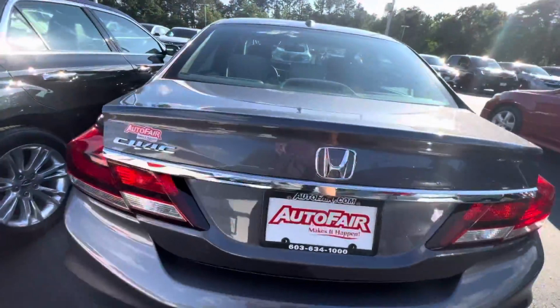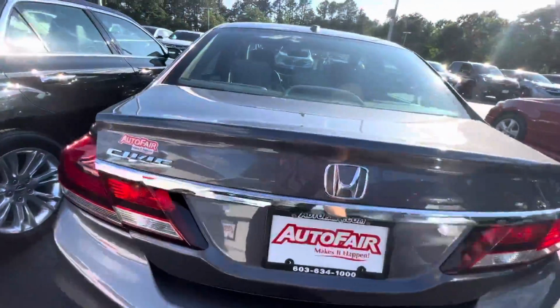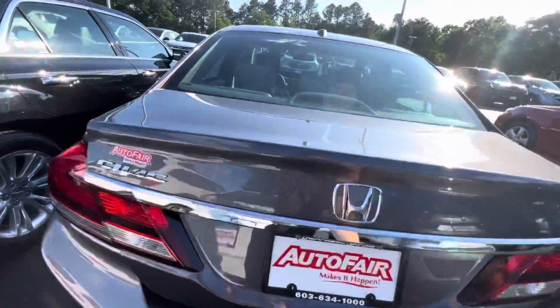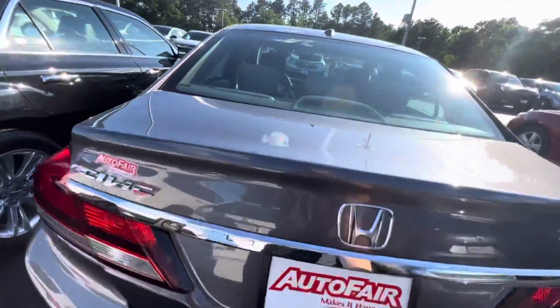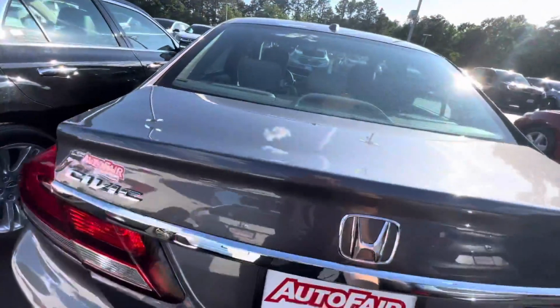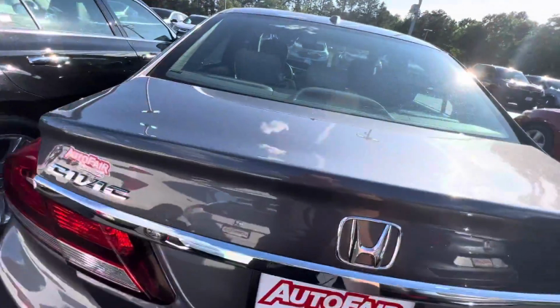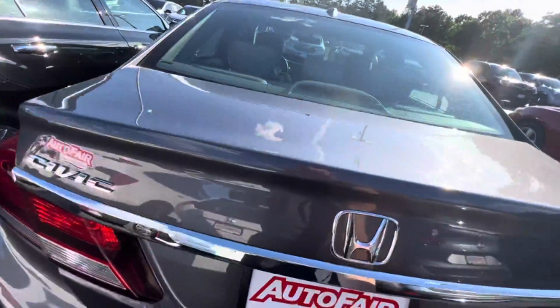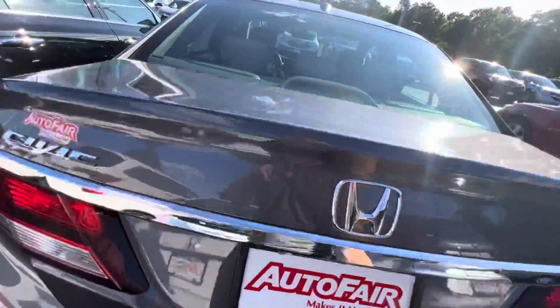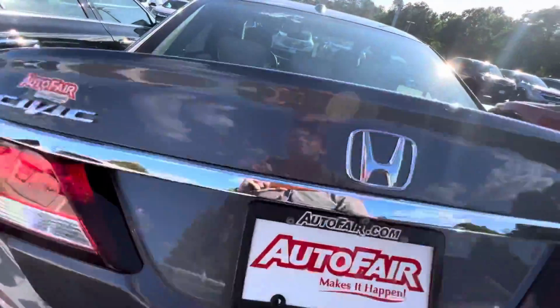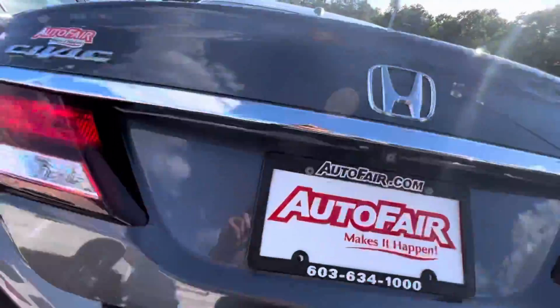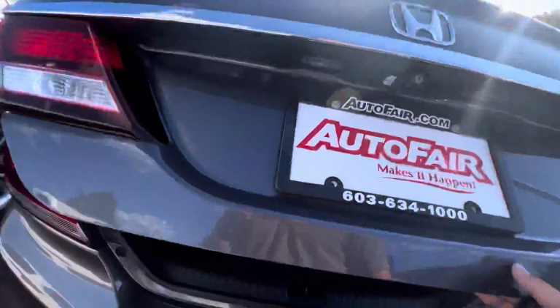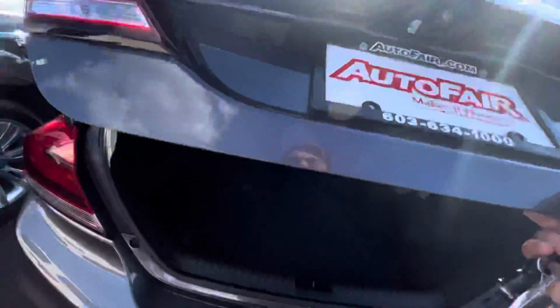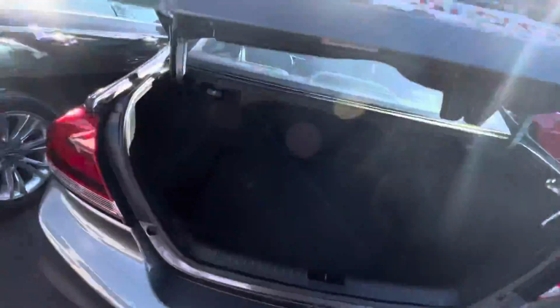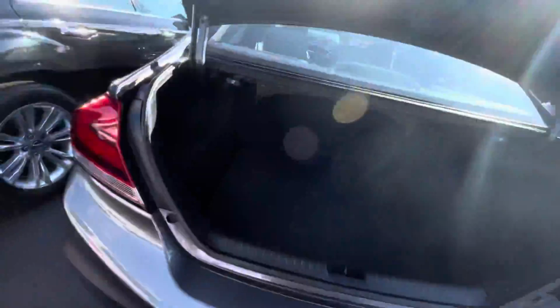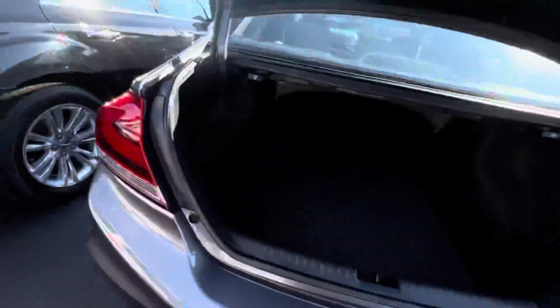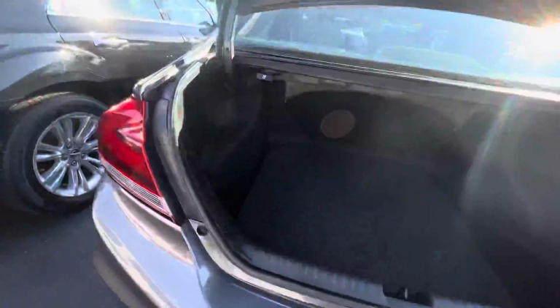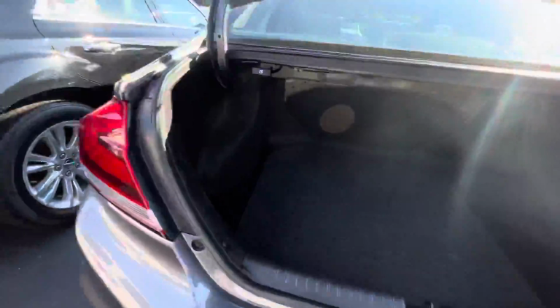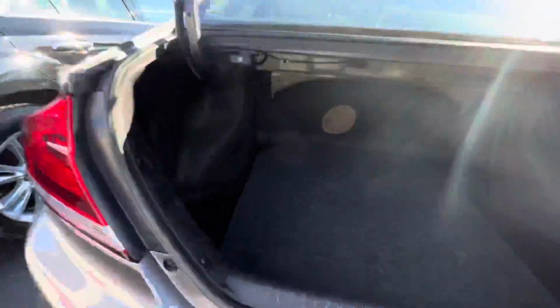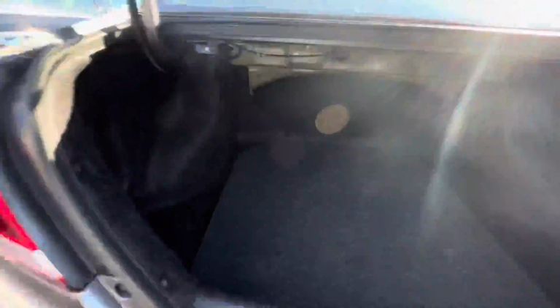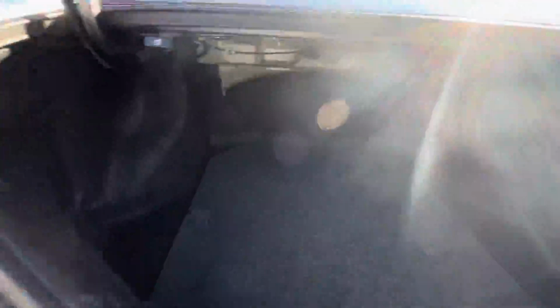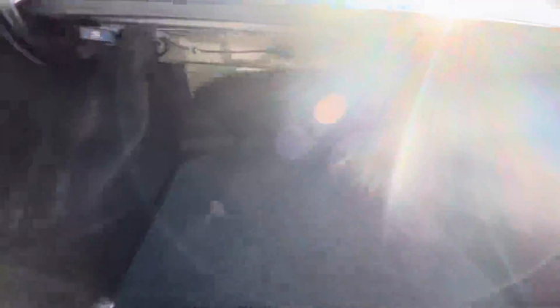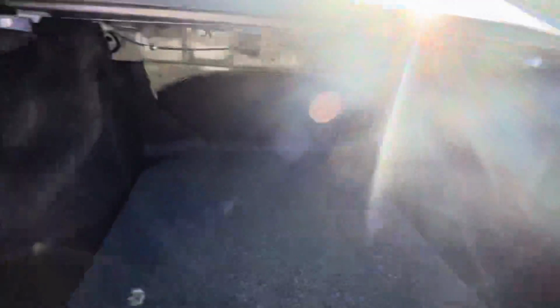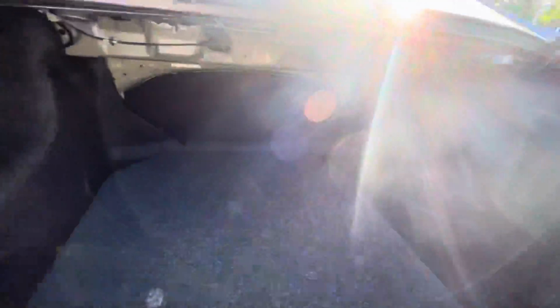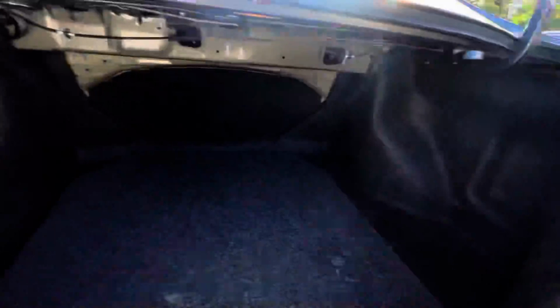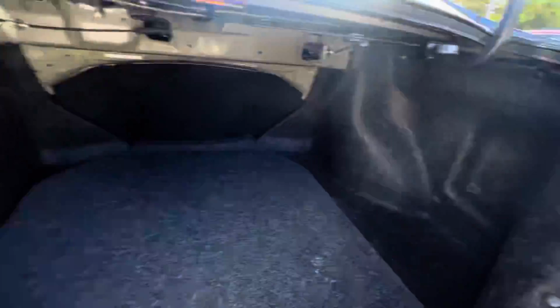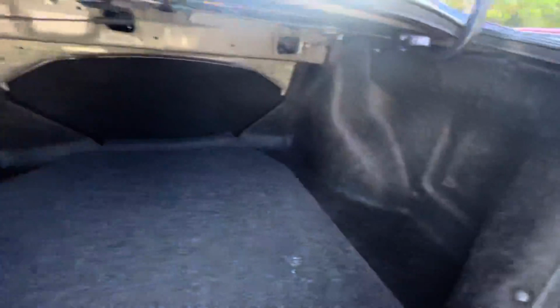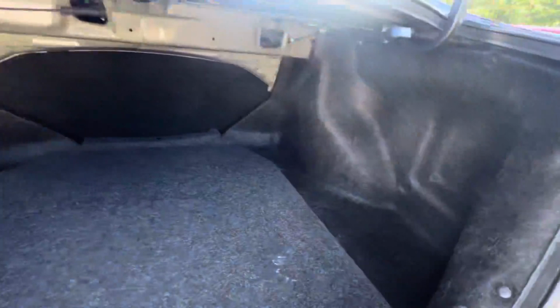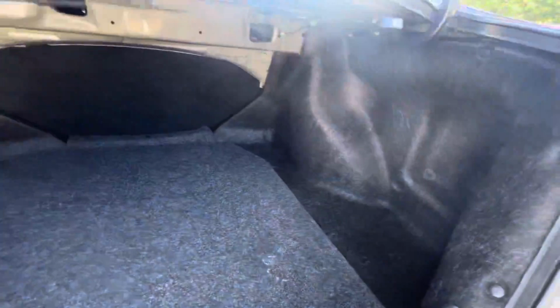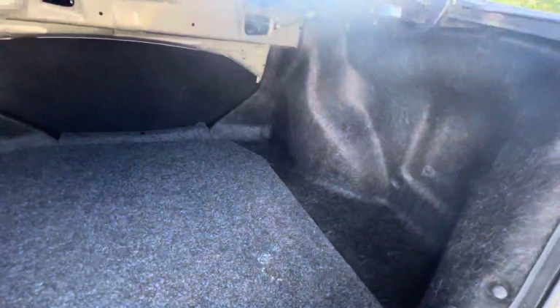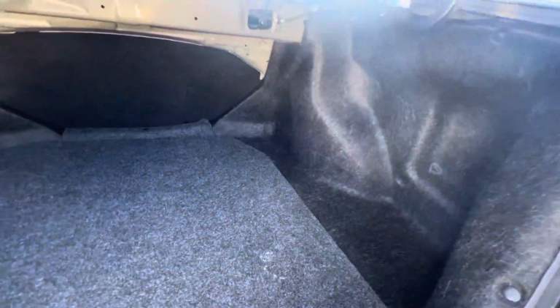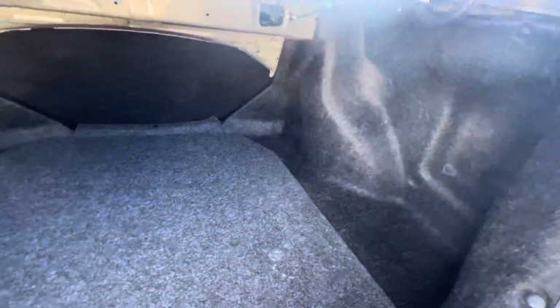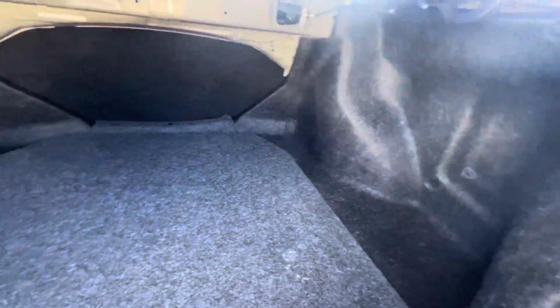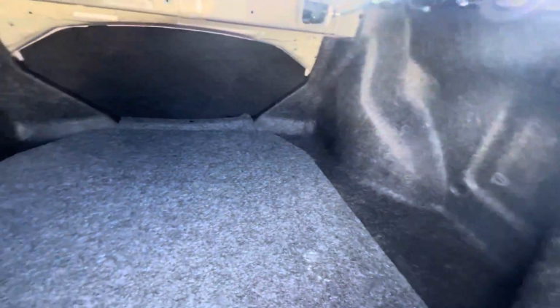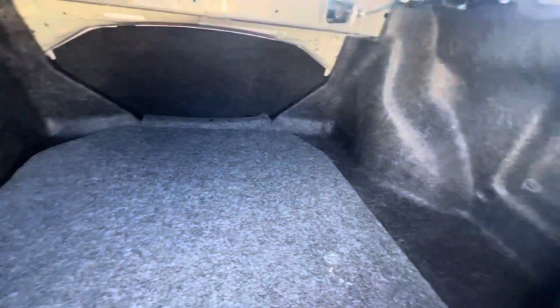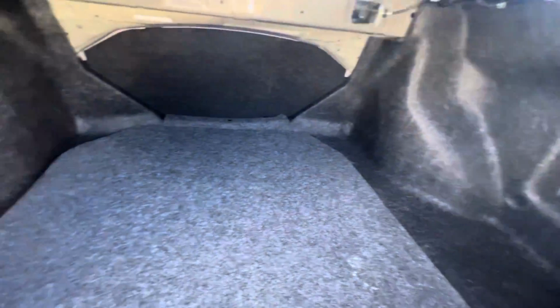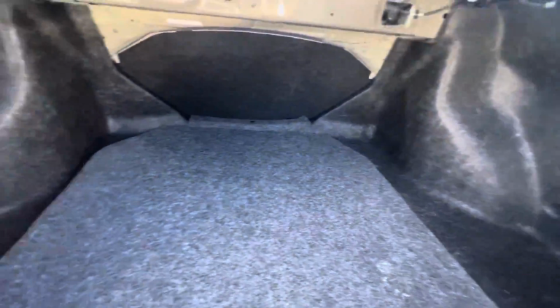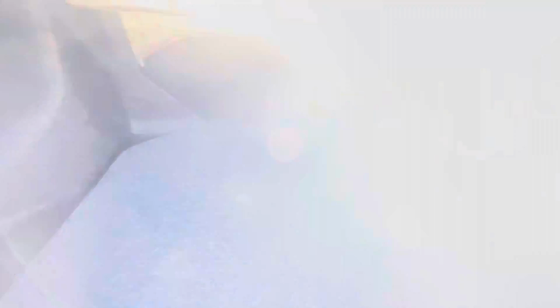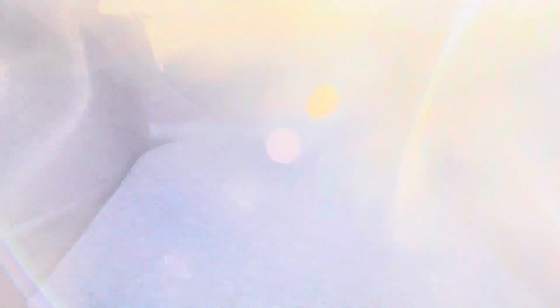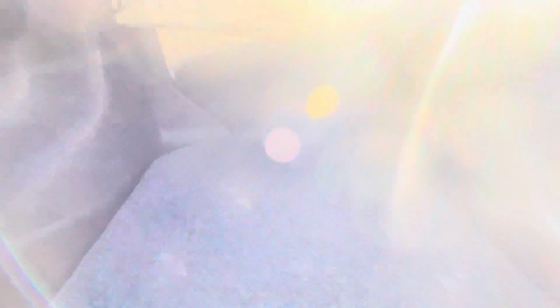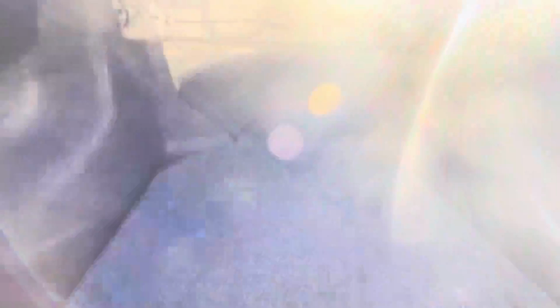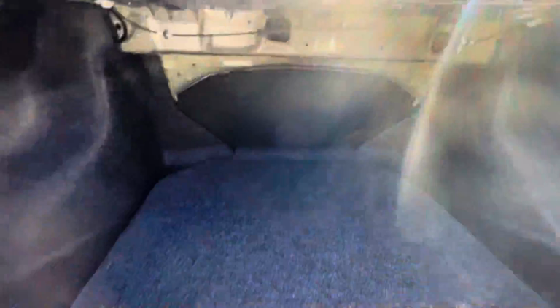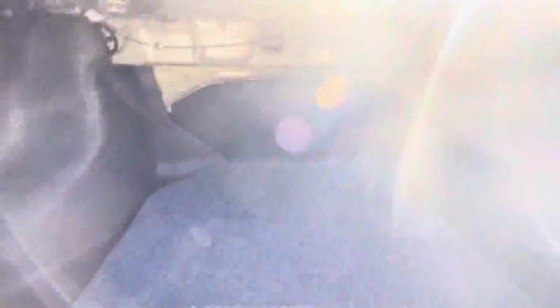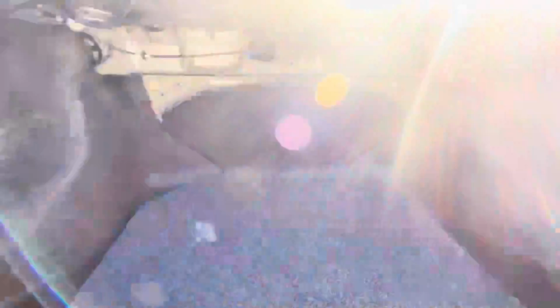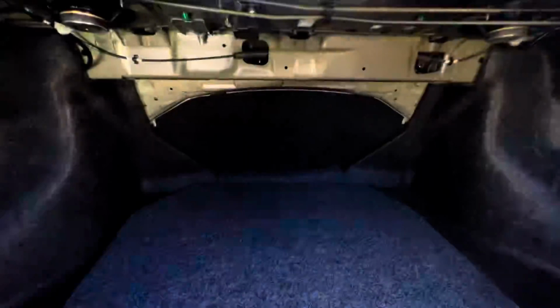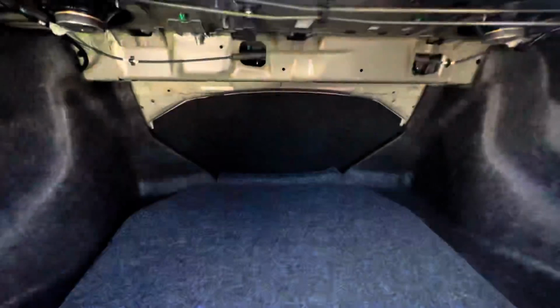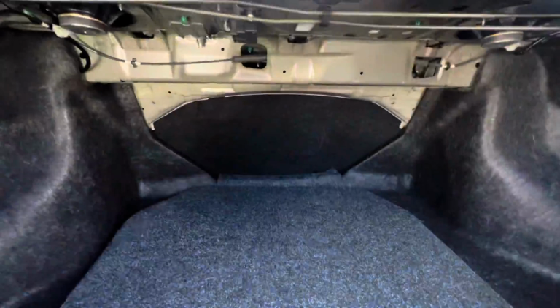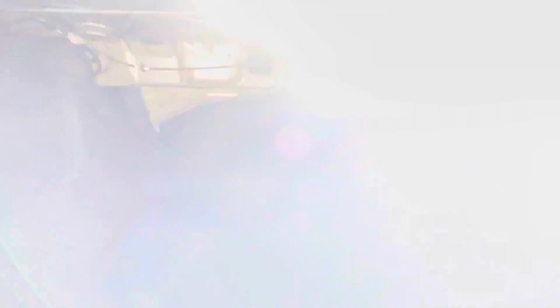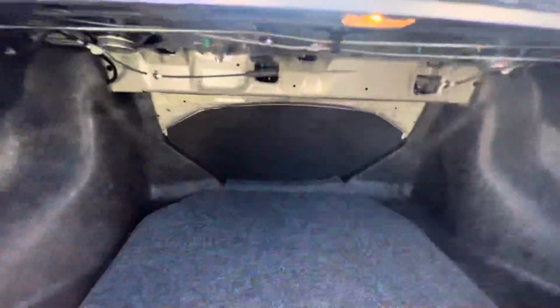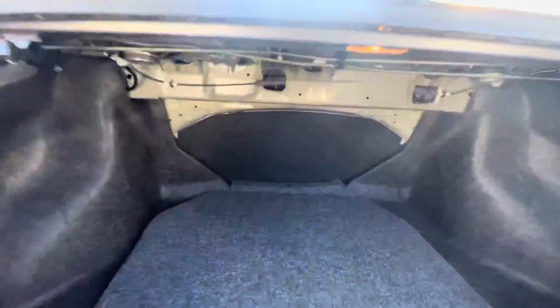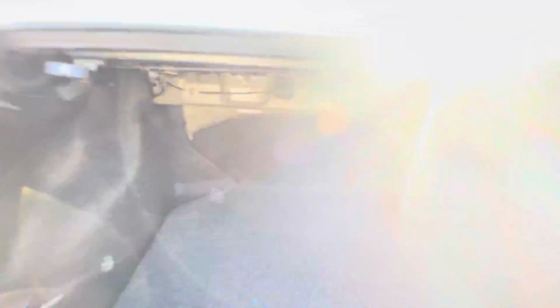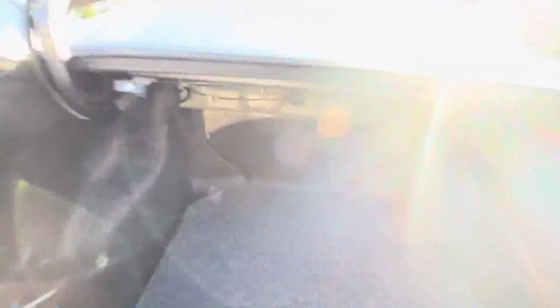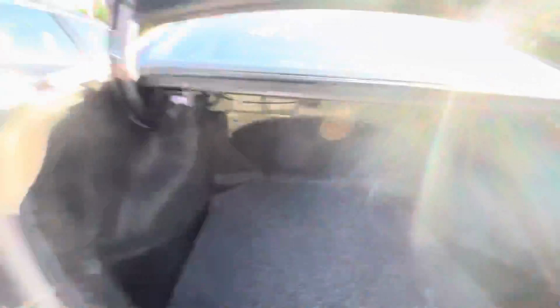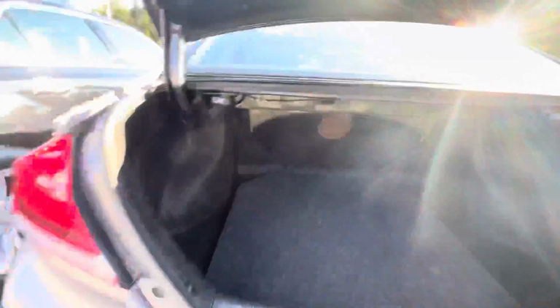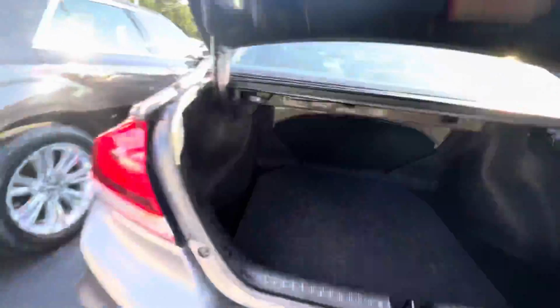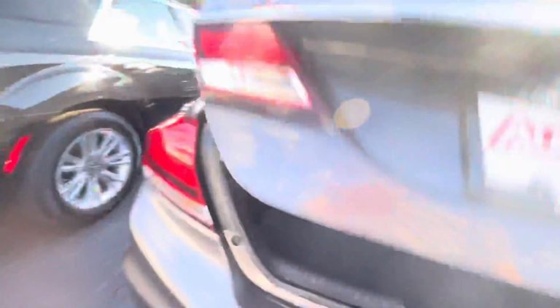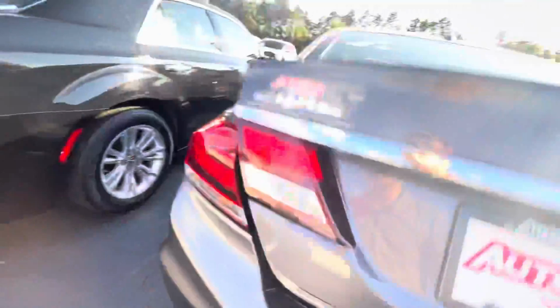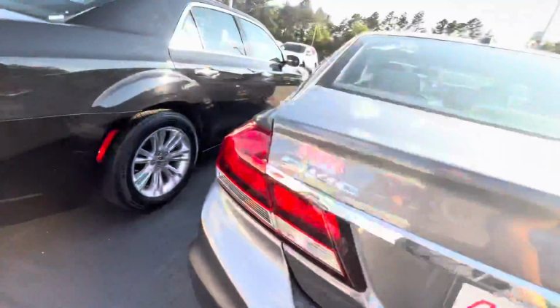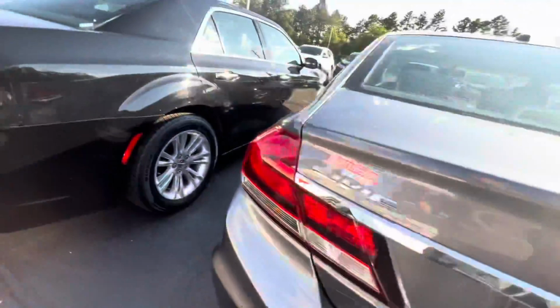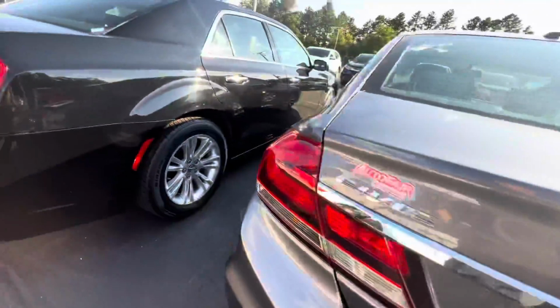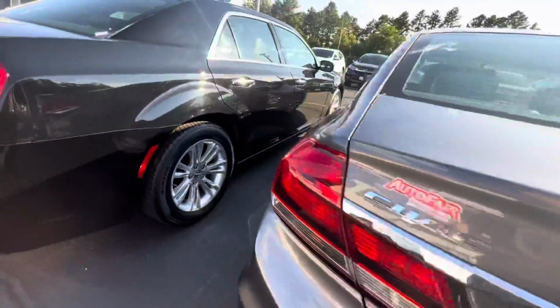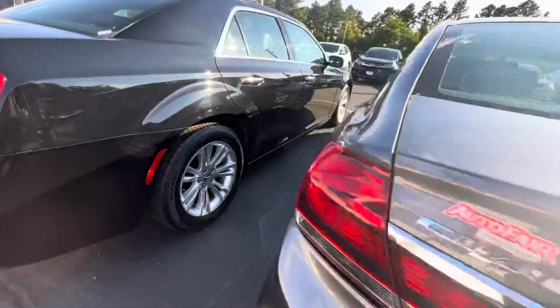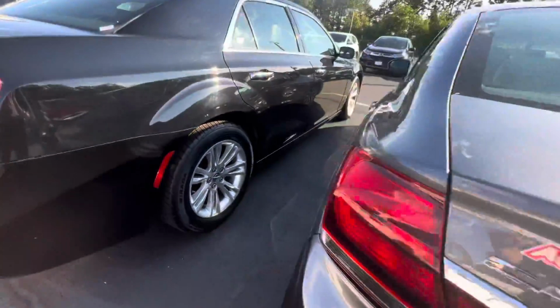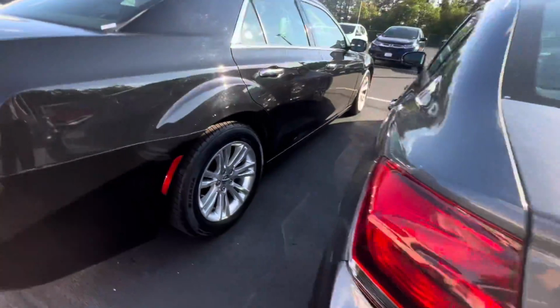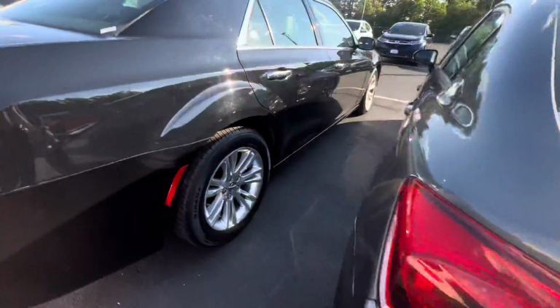Push-button start. Plenty of room back here. That rear does fold down too if you need some more room.